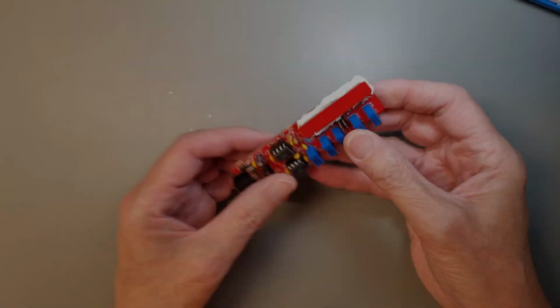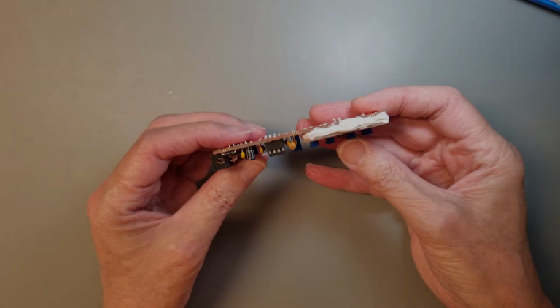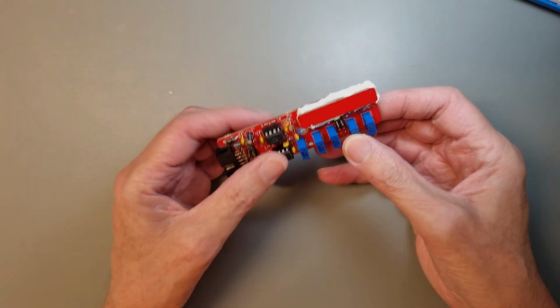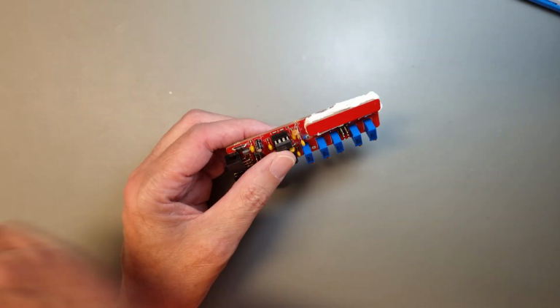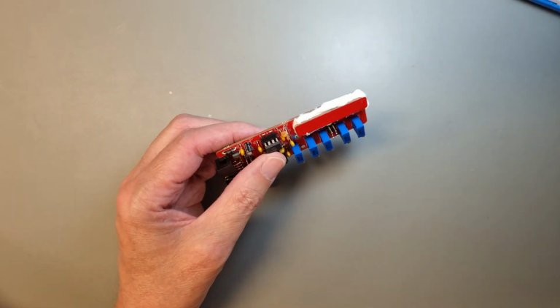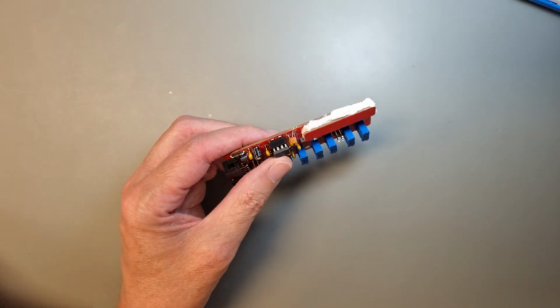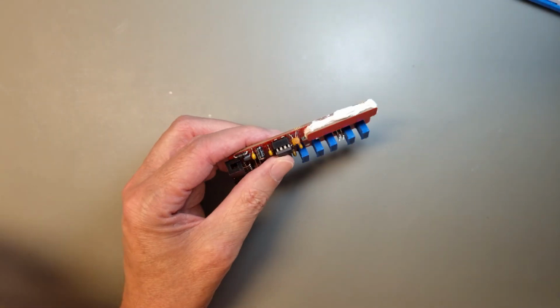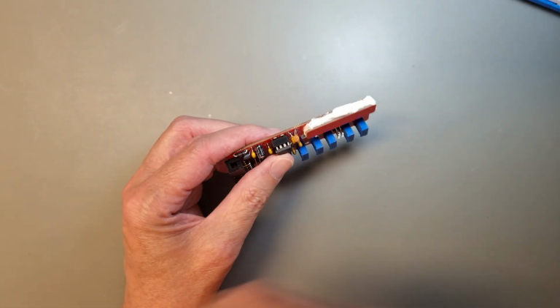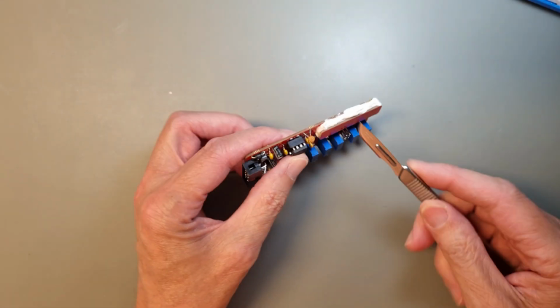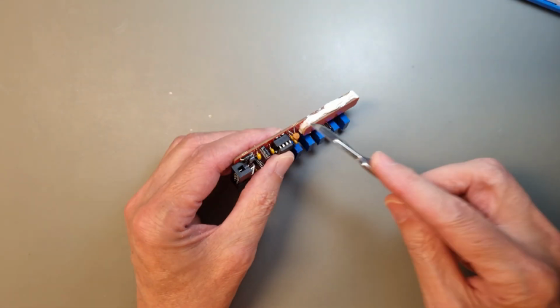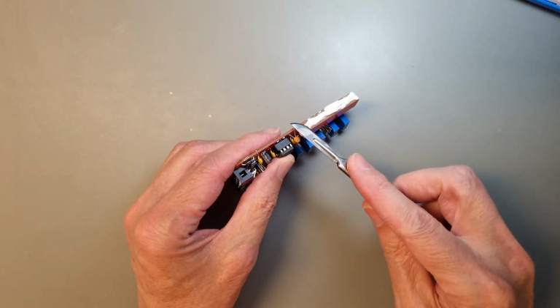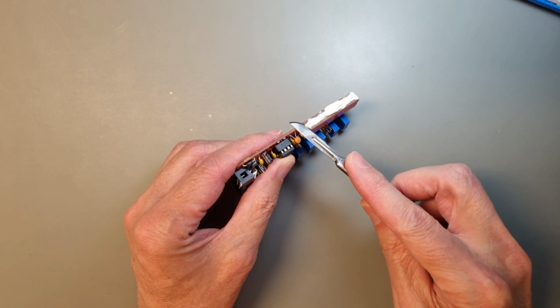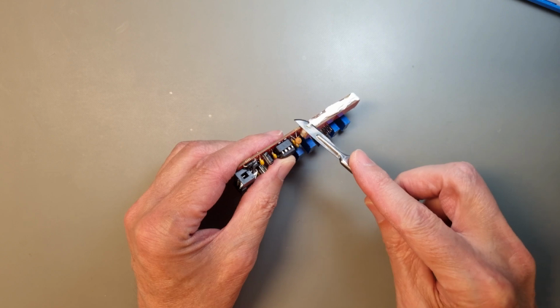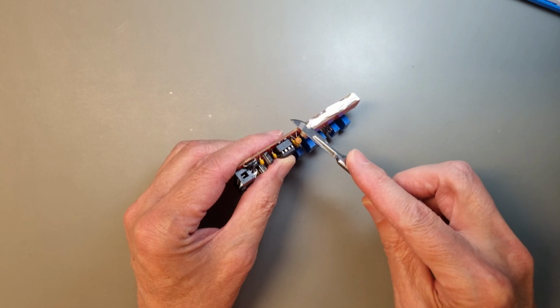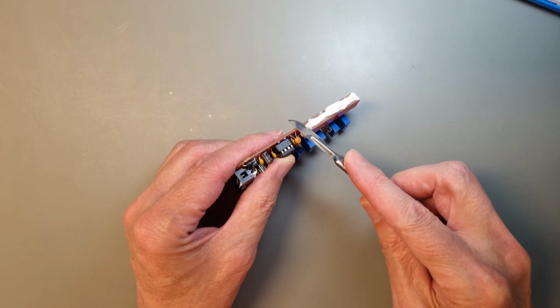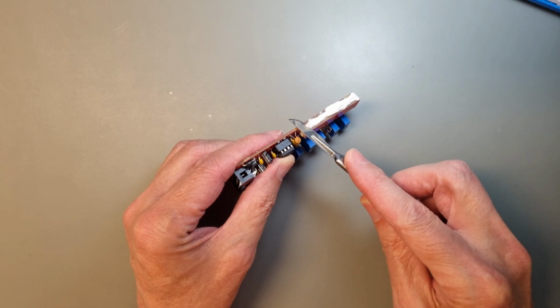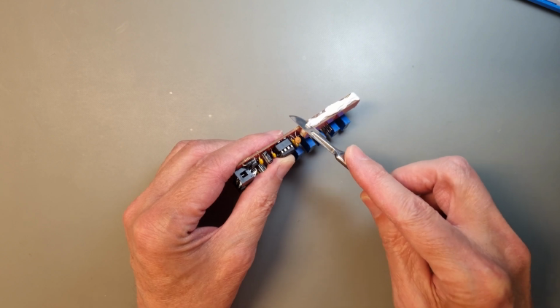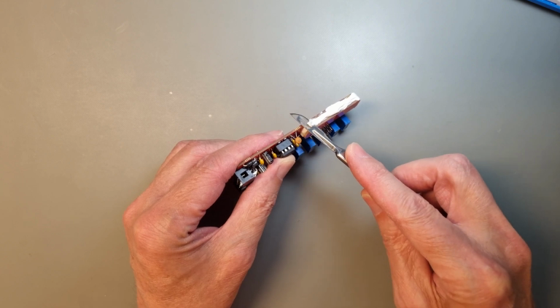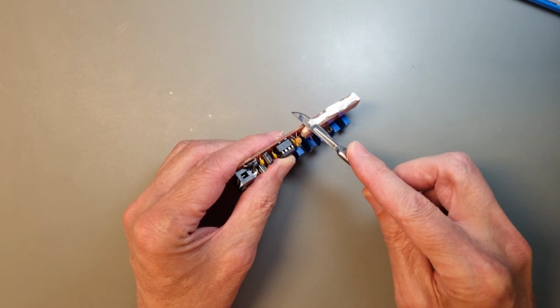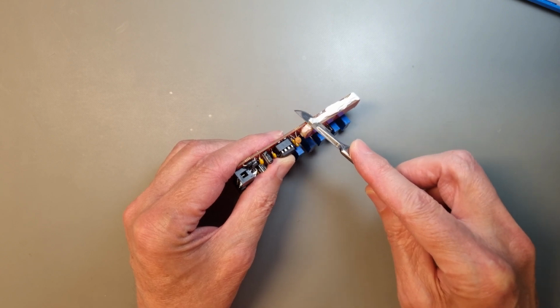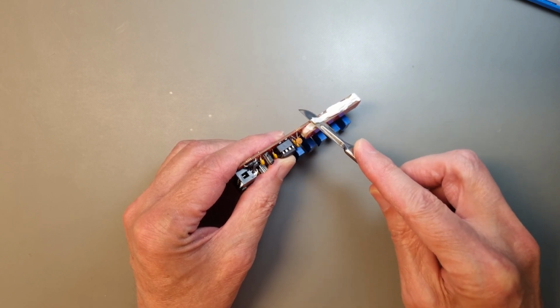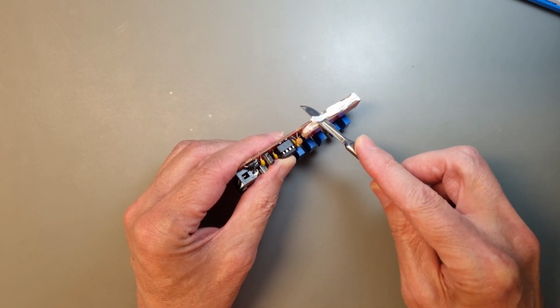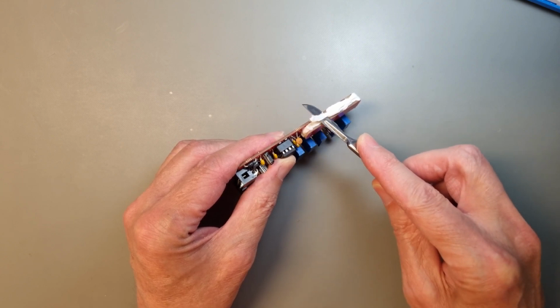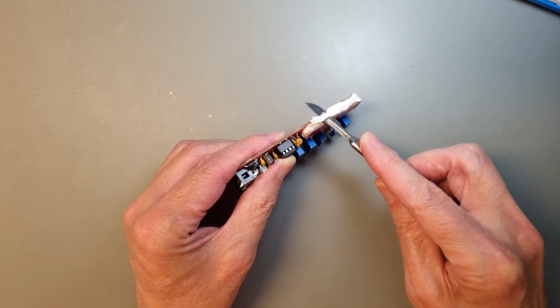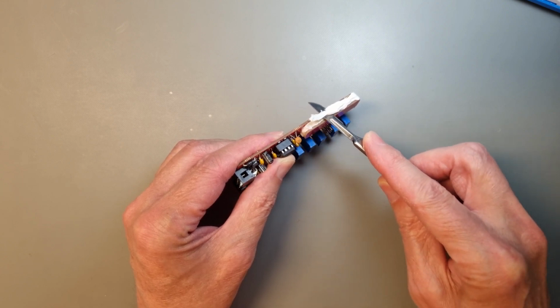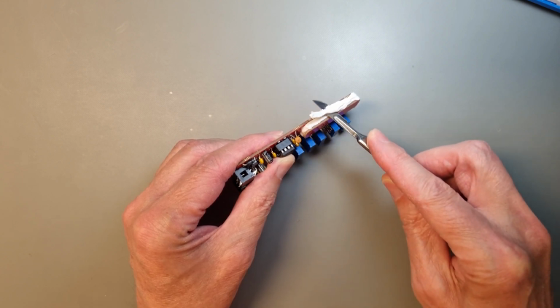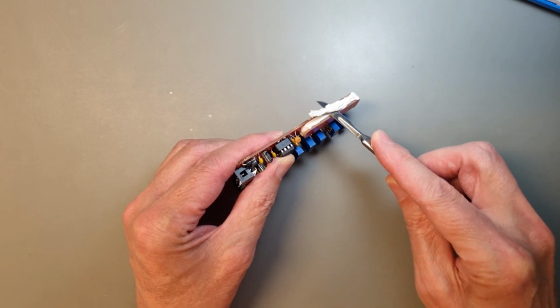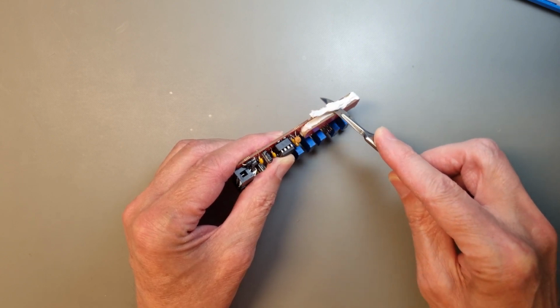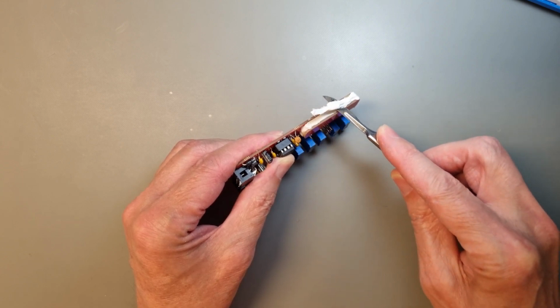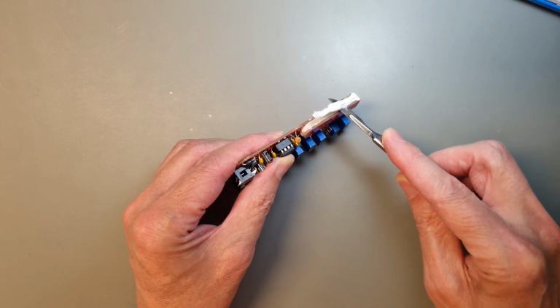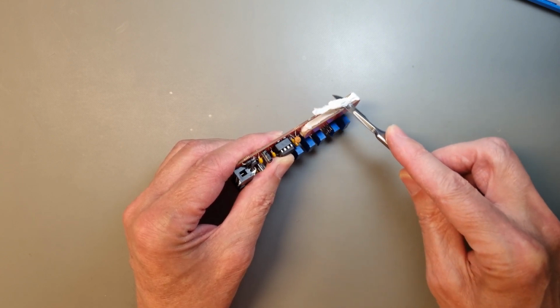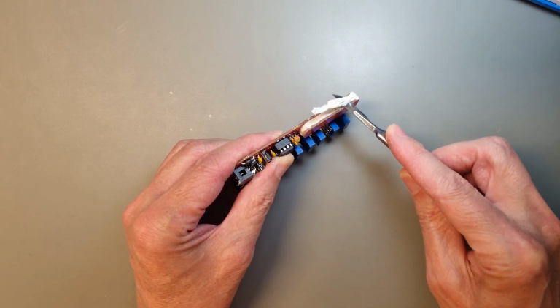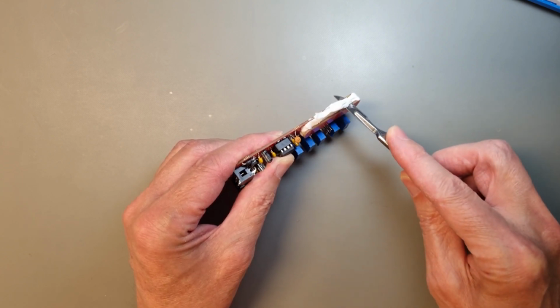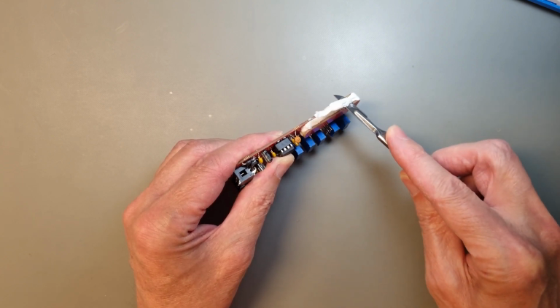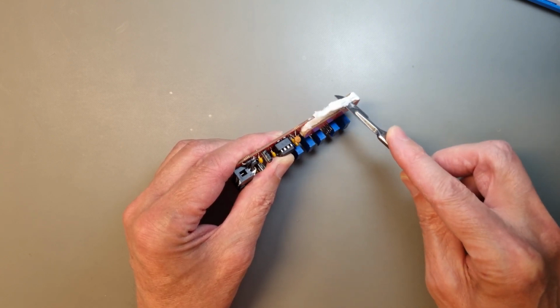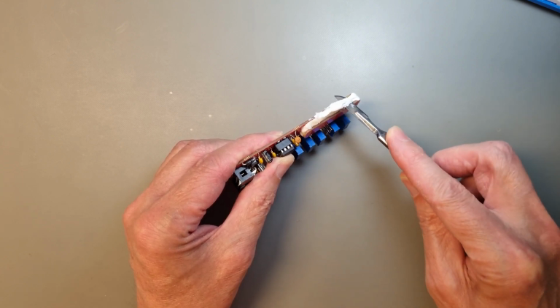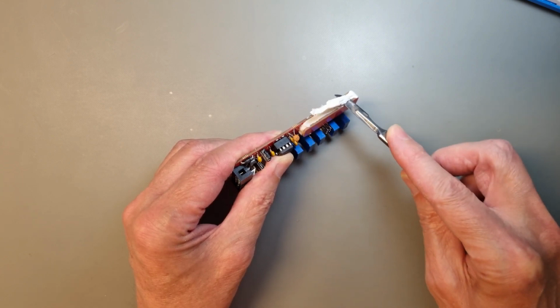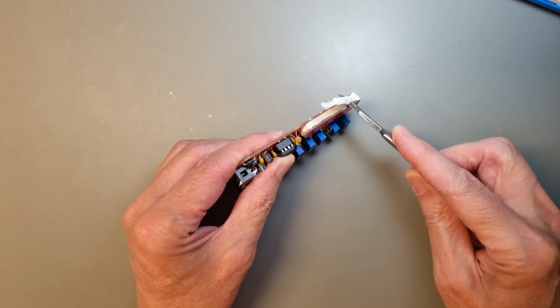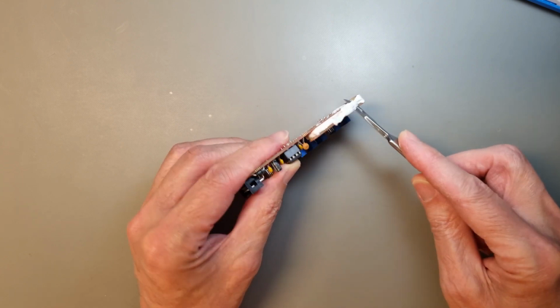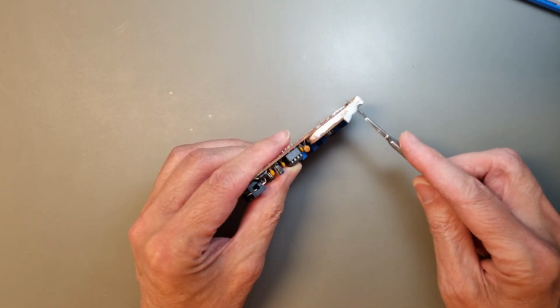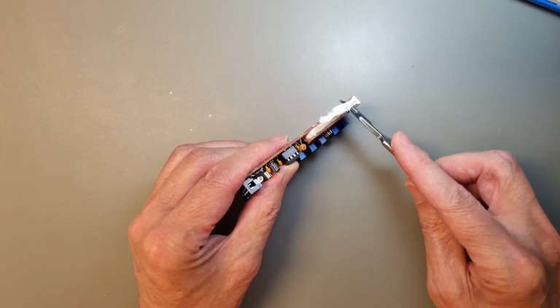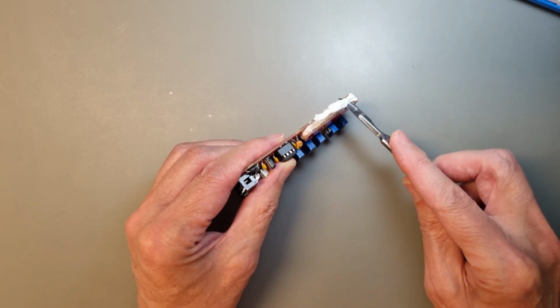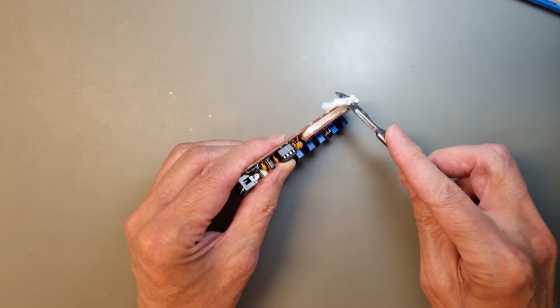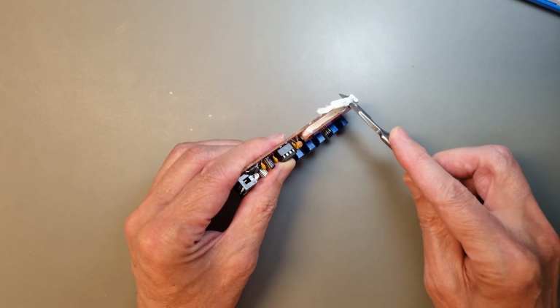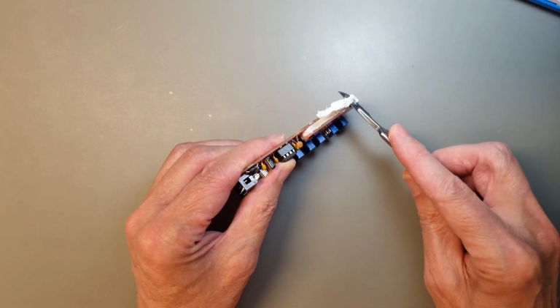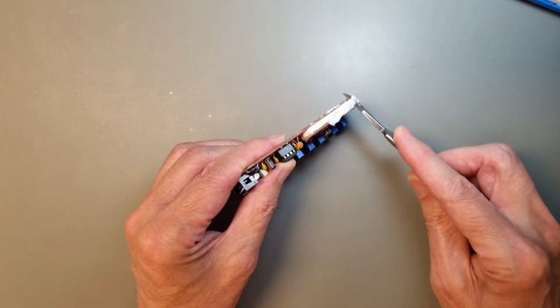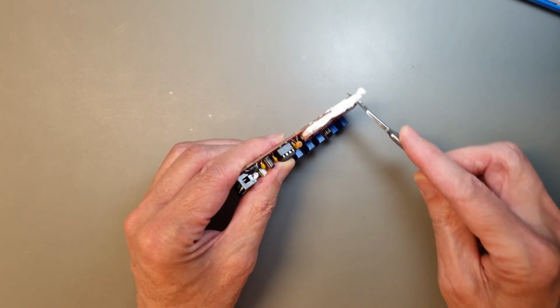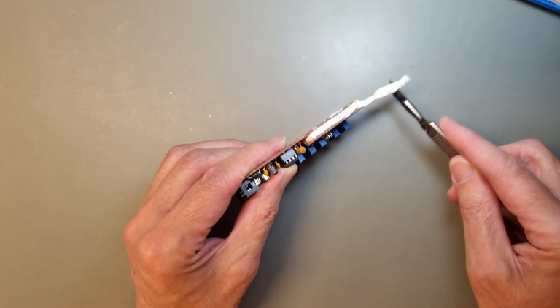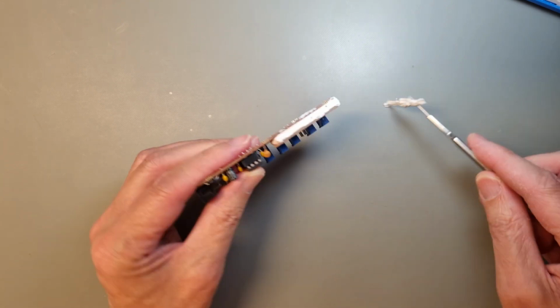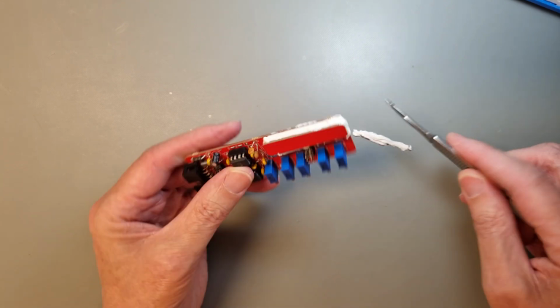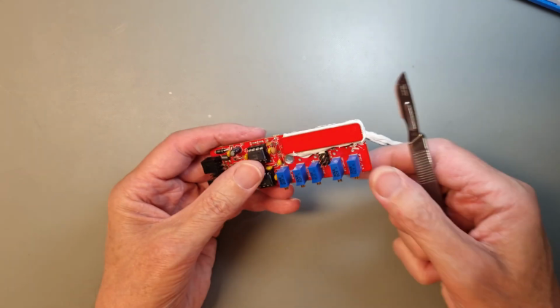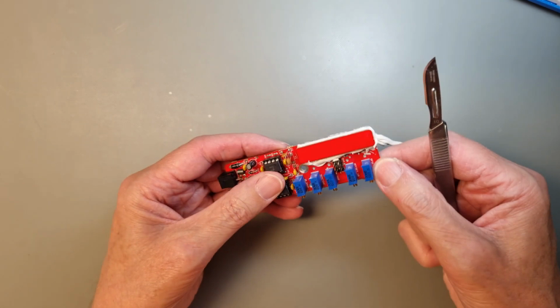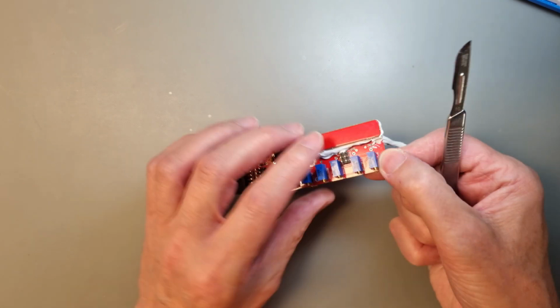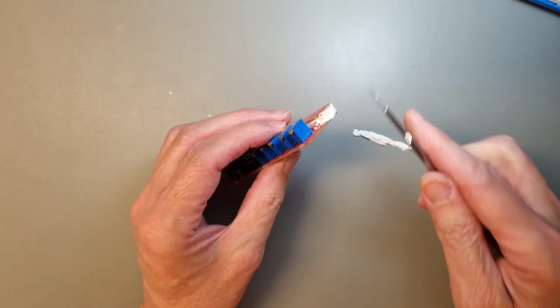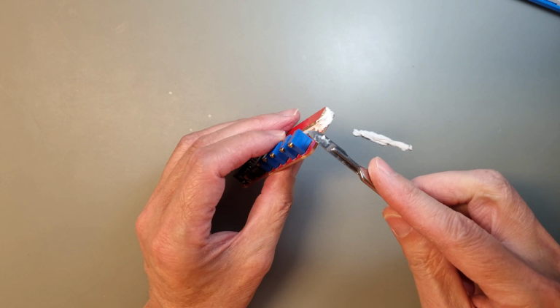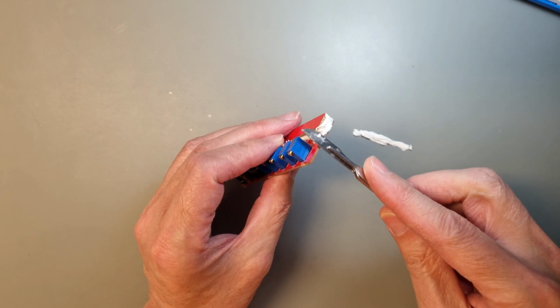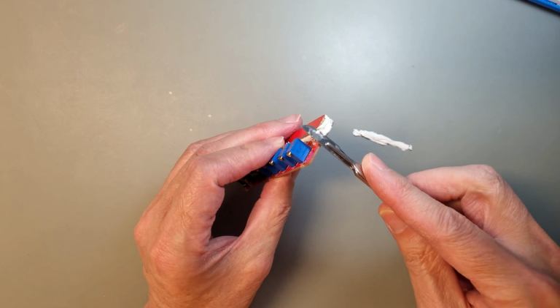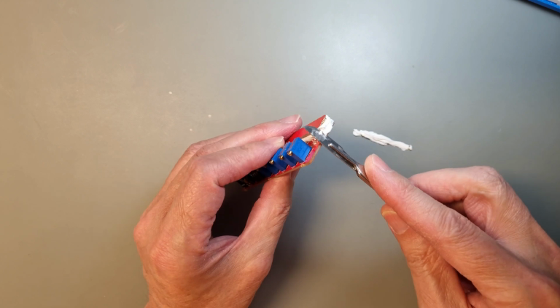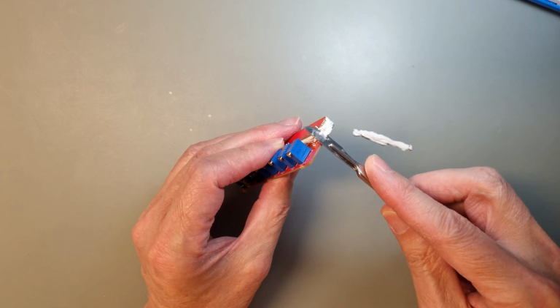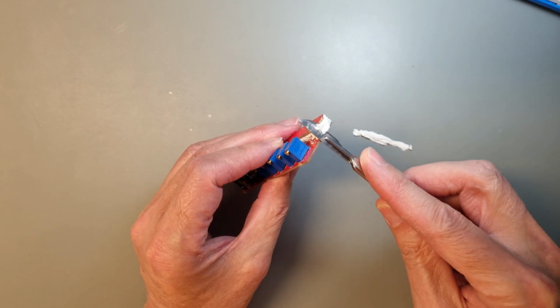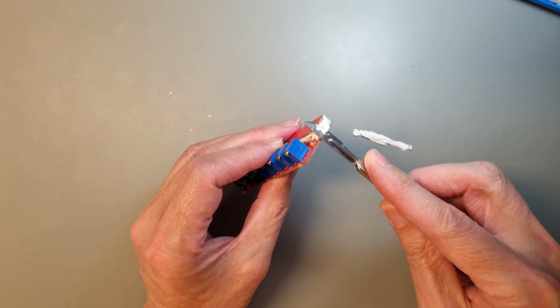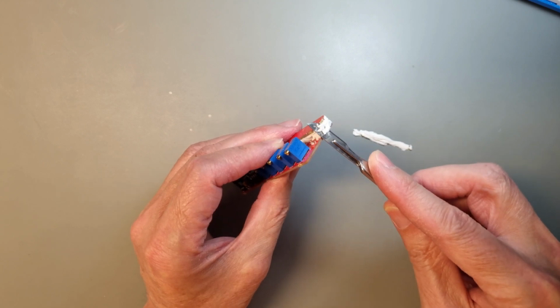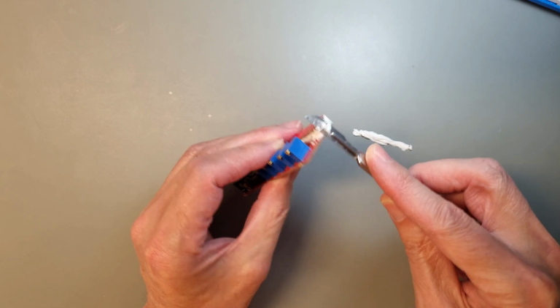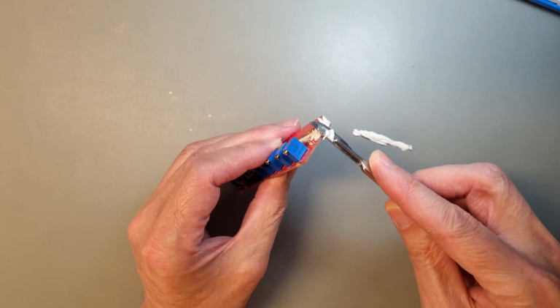After the glue has cured properly, we can trim the outer edge of the PCB from excess glue. Use a sharp knife for that.